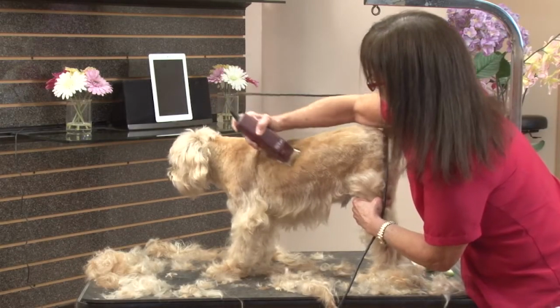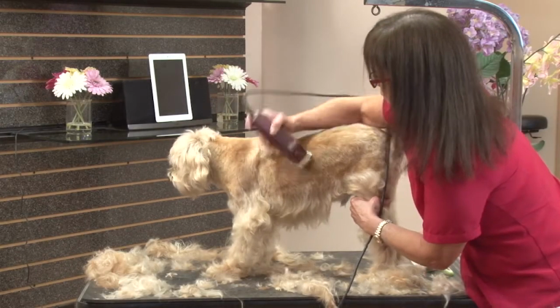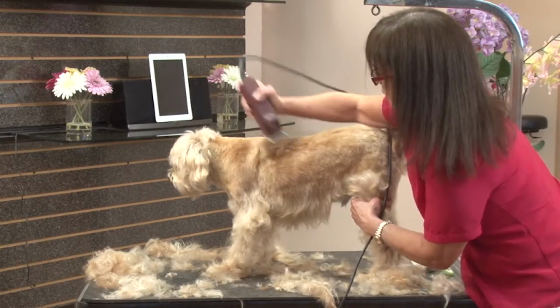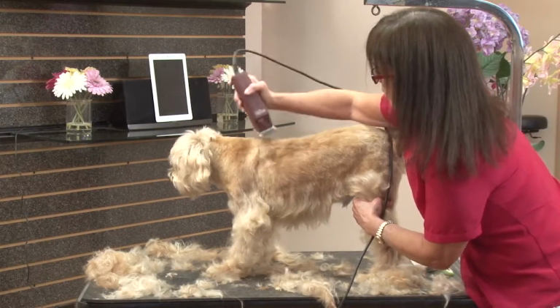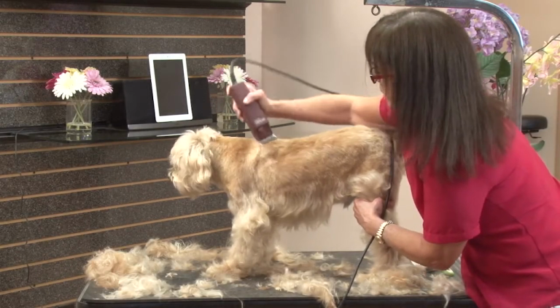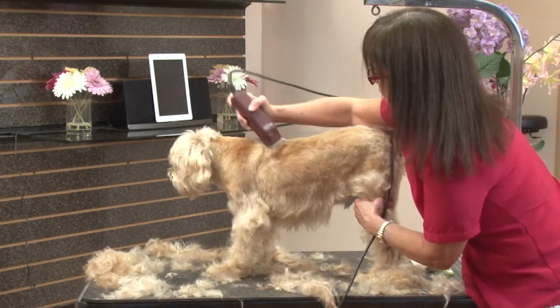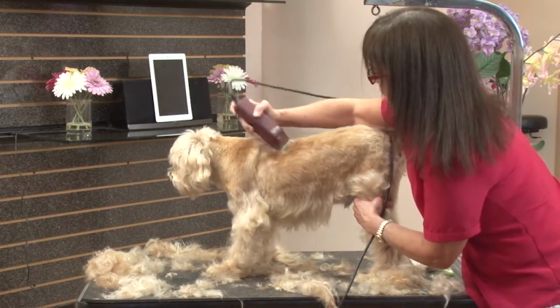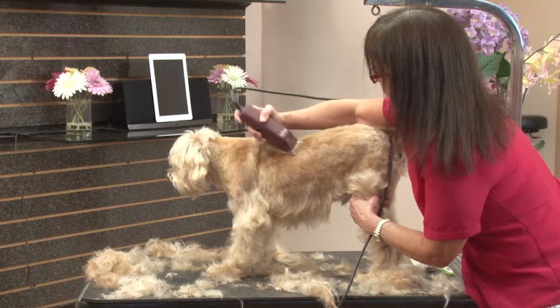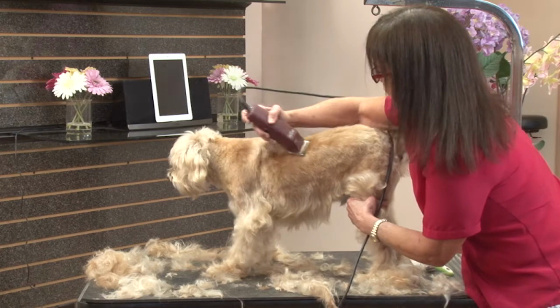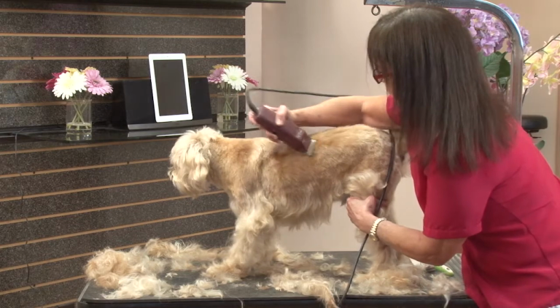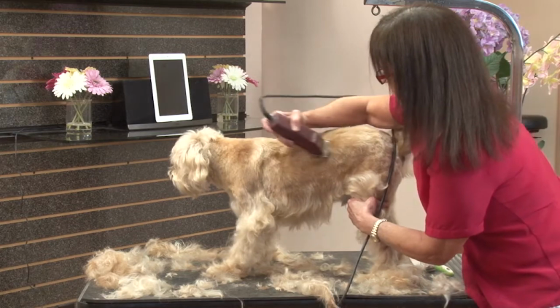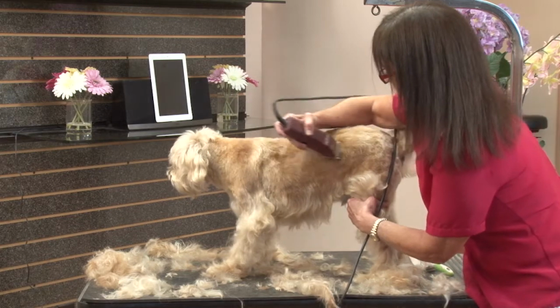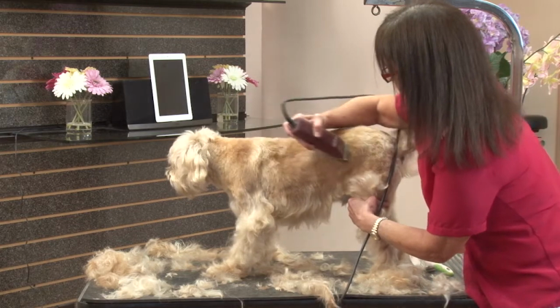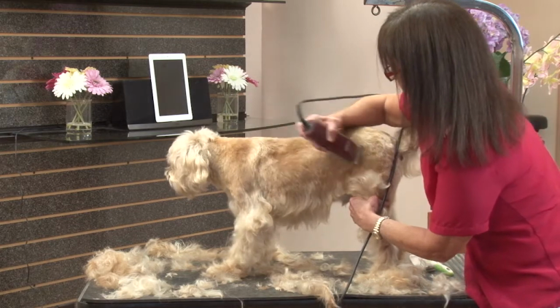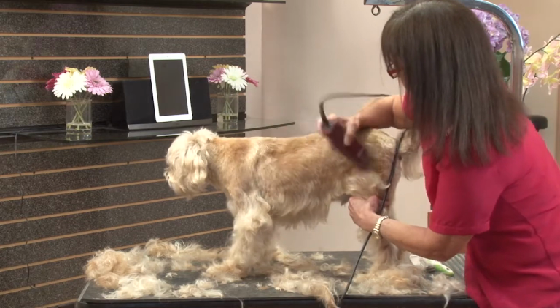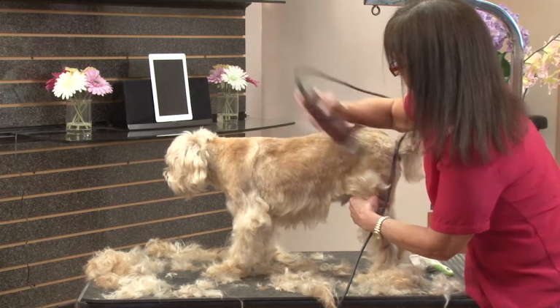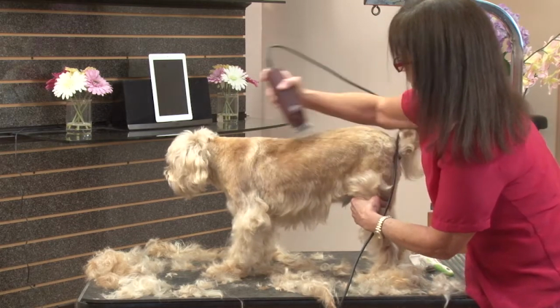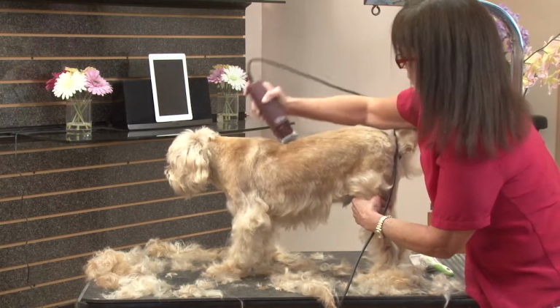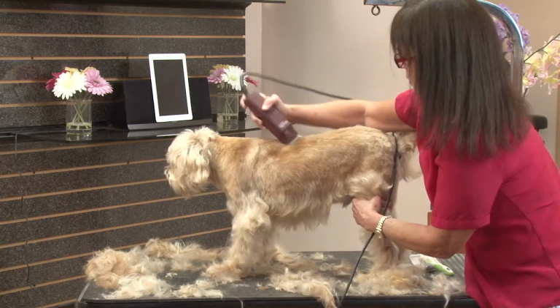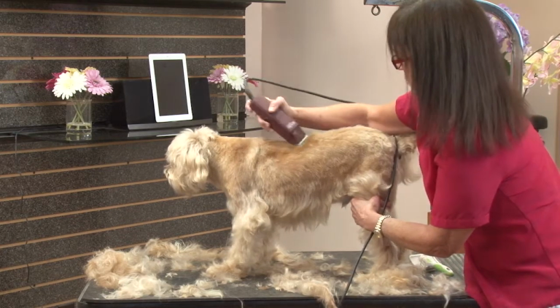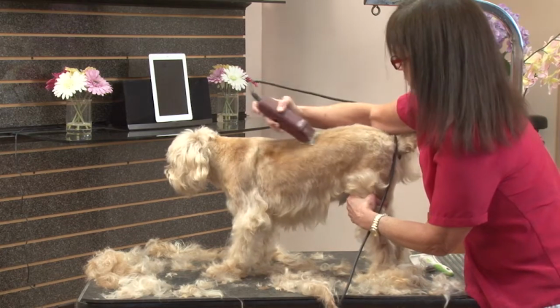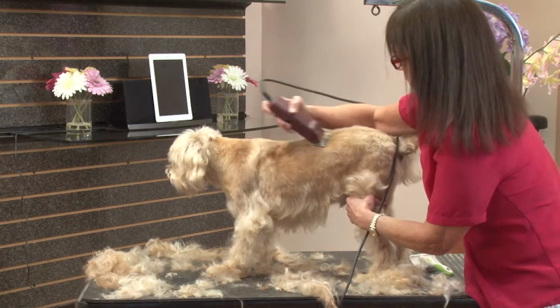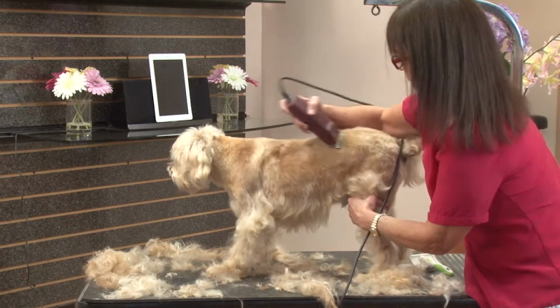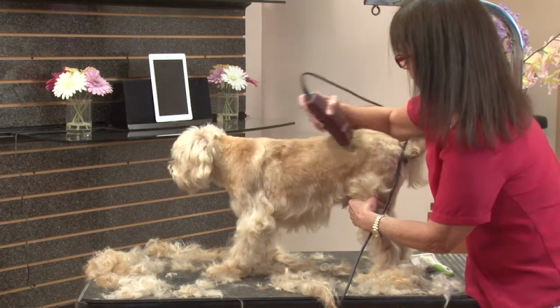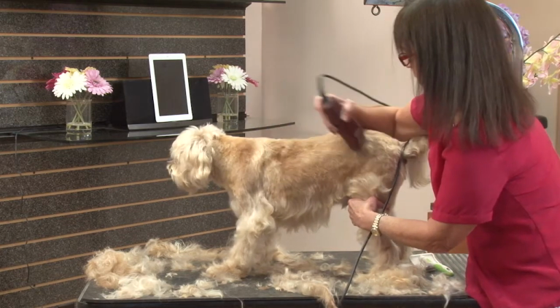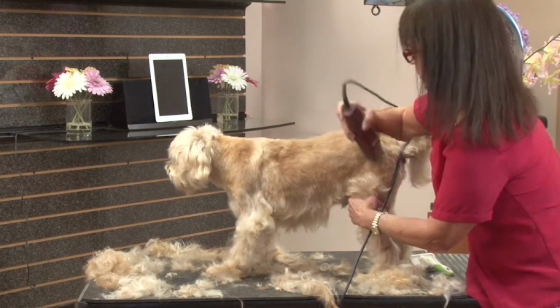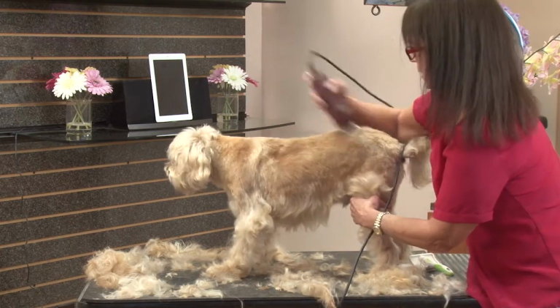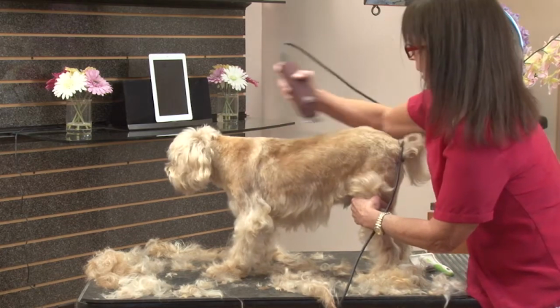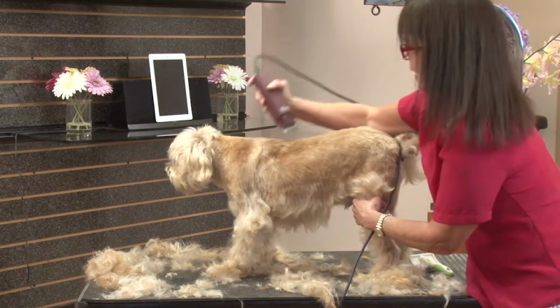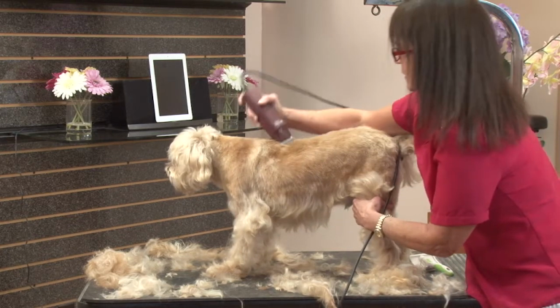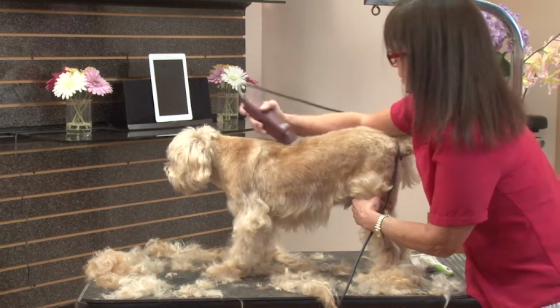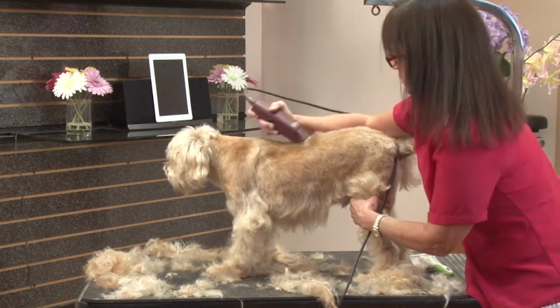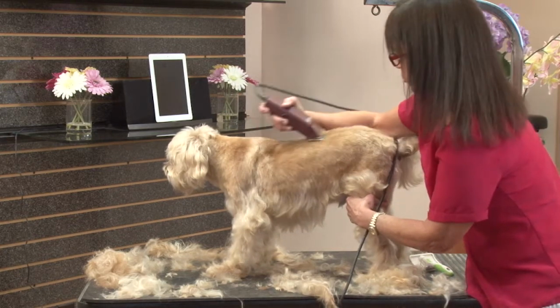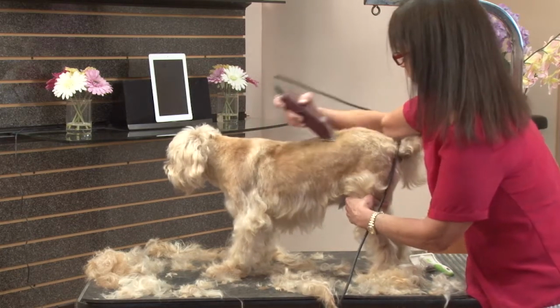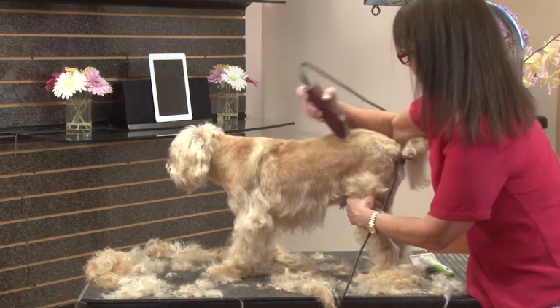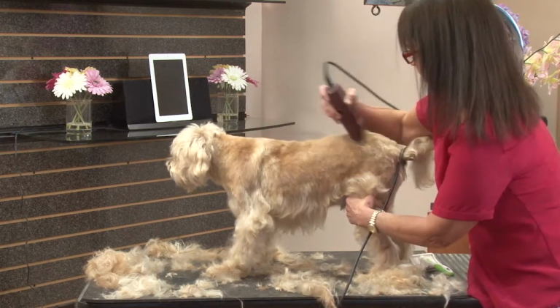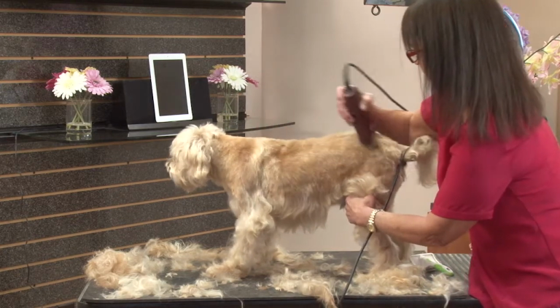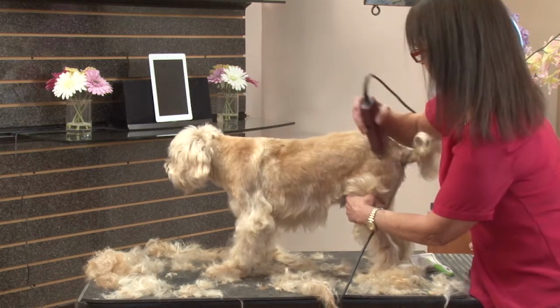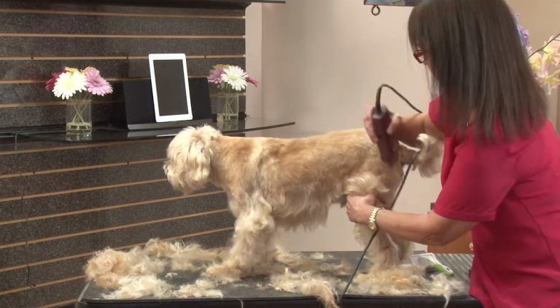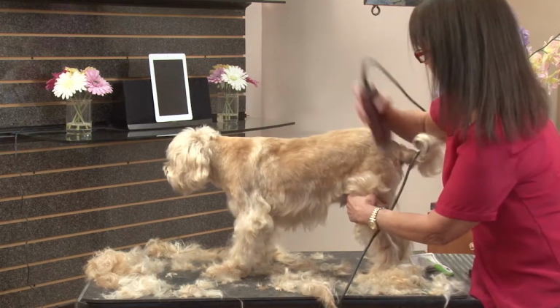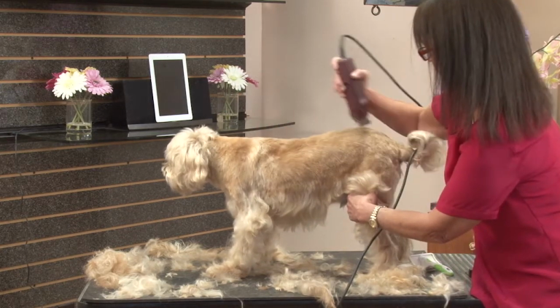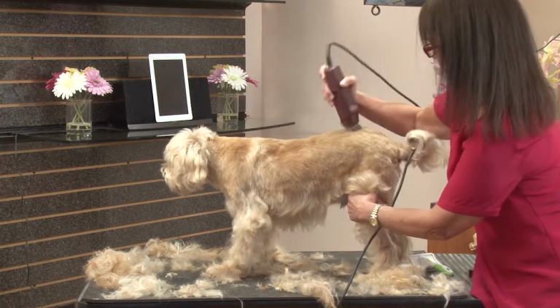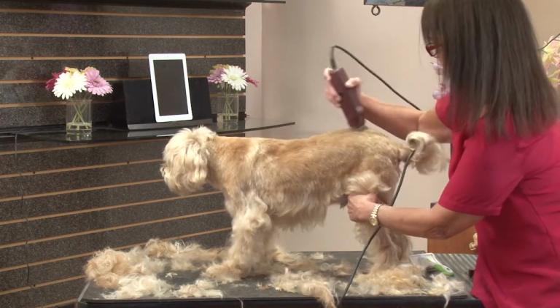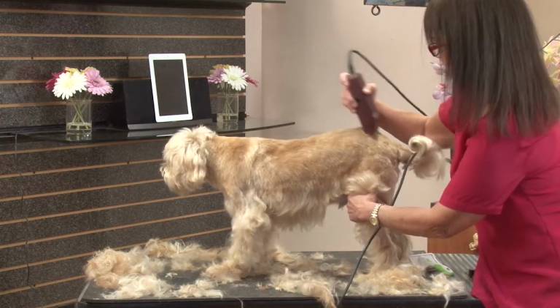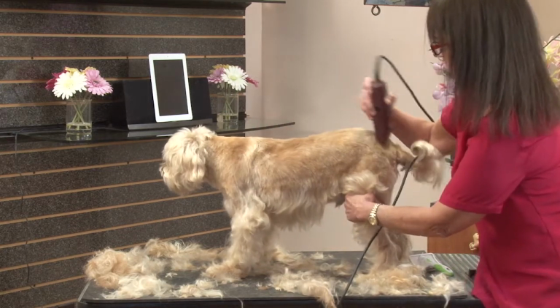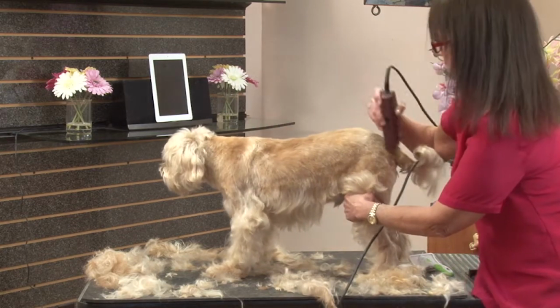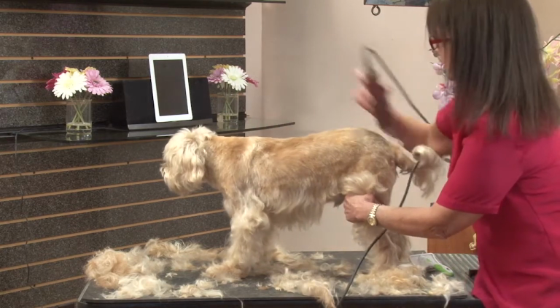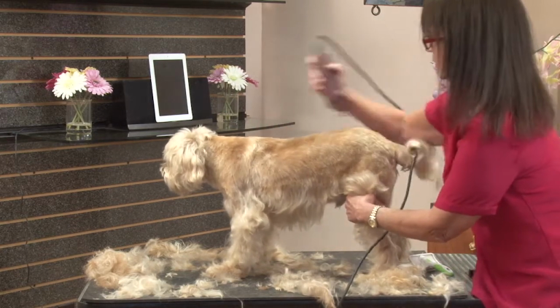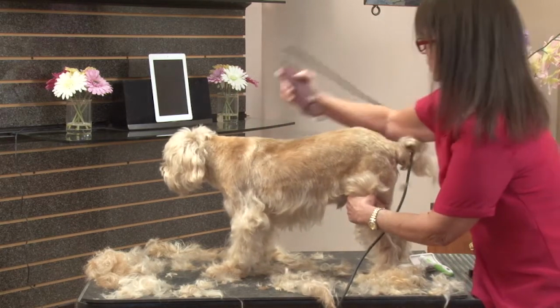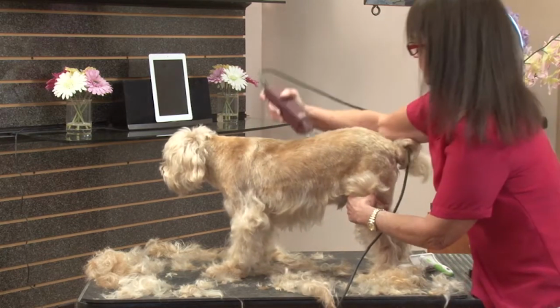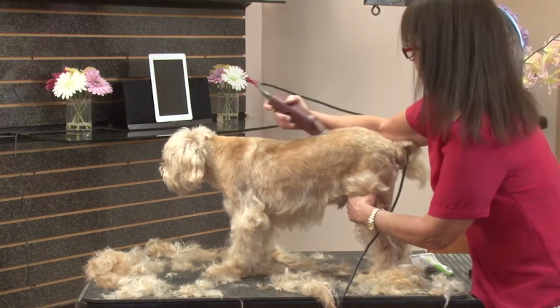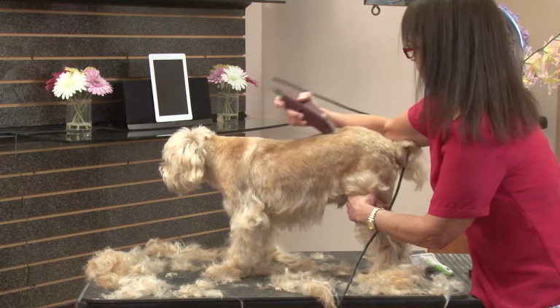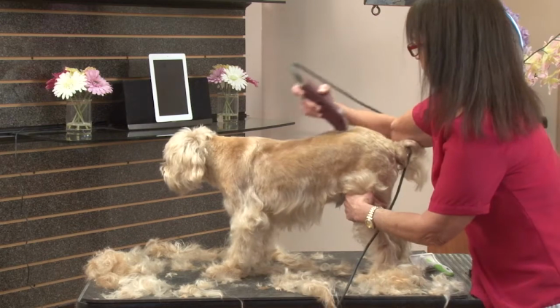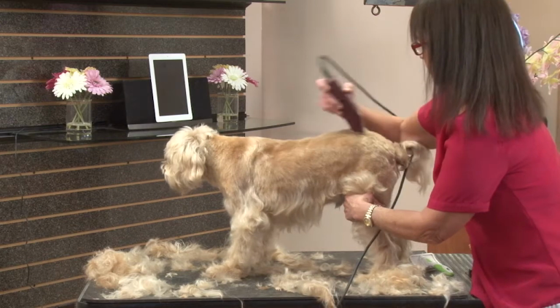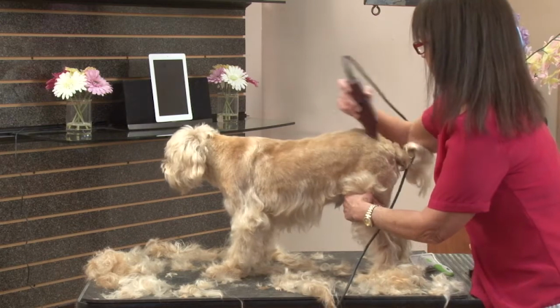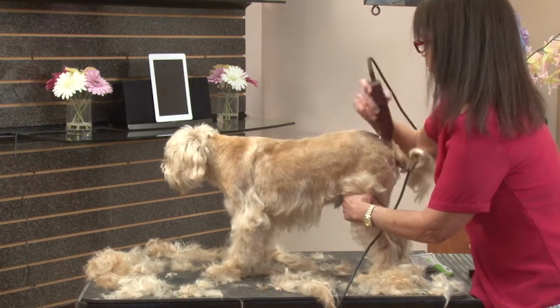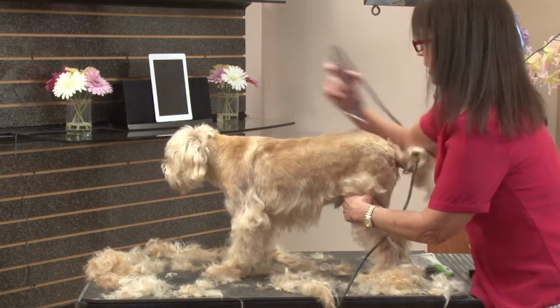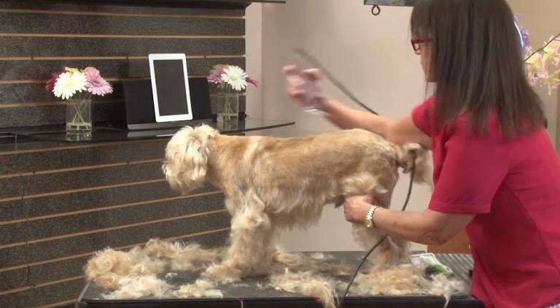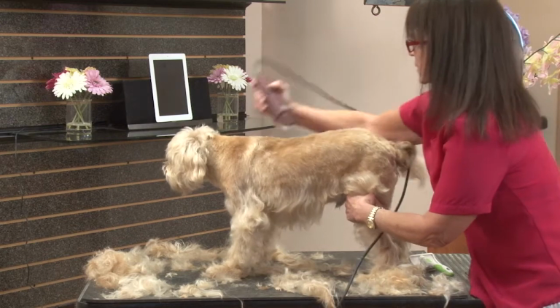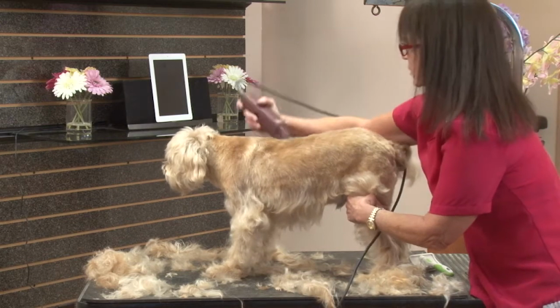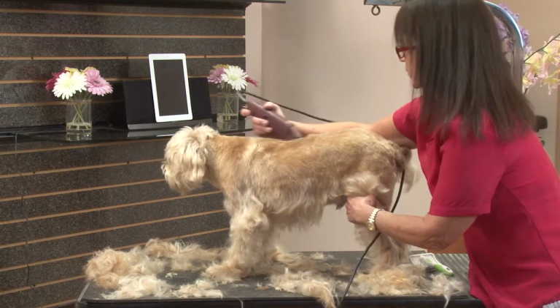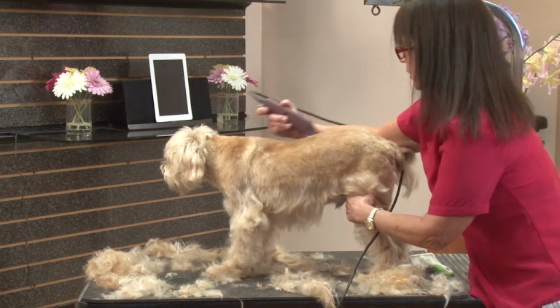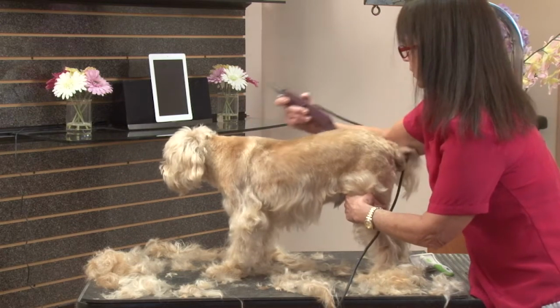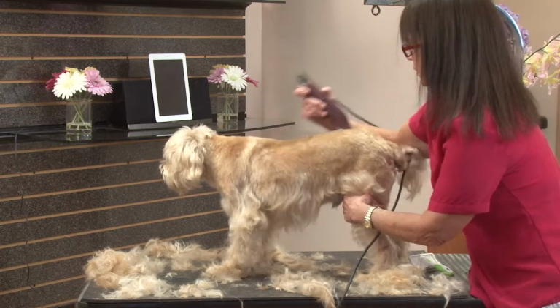Following down, just getting those last stray bits of hair, stray bits of coat.